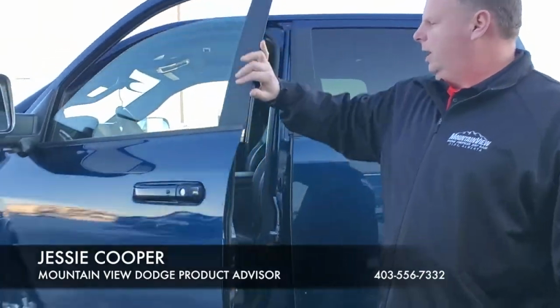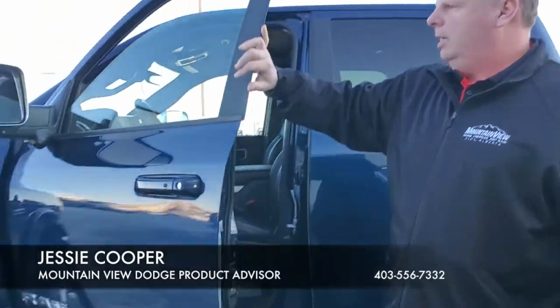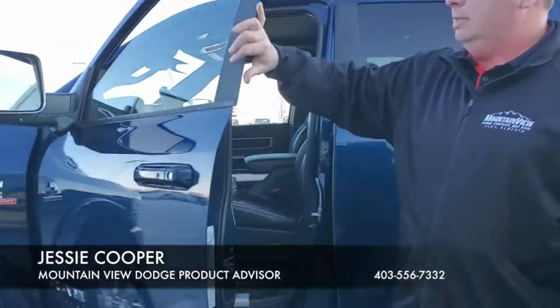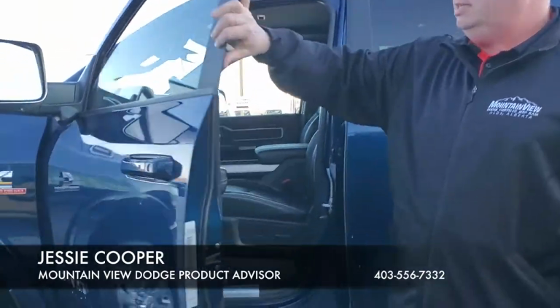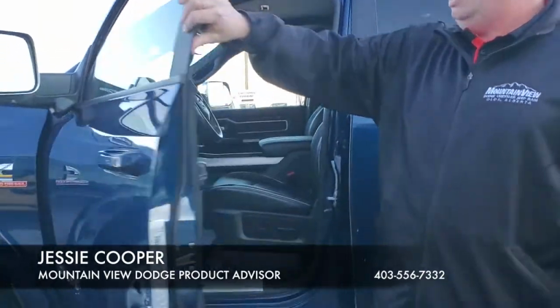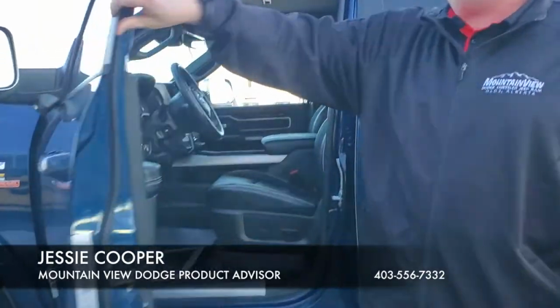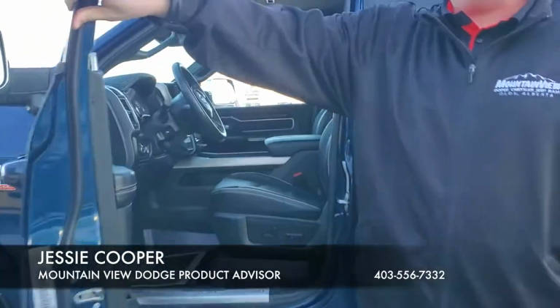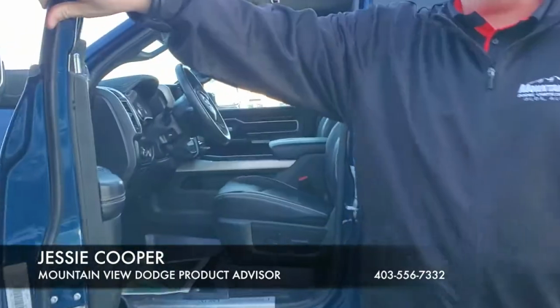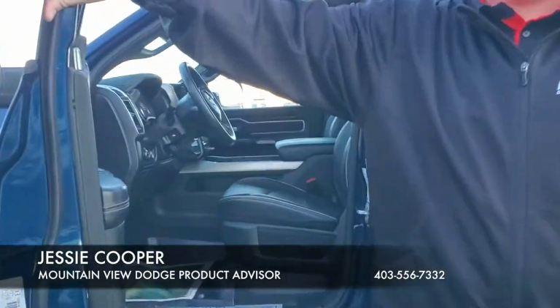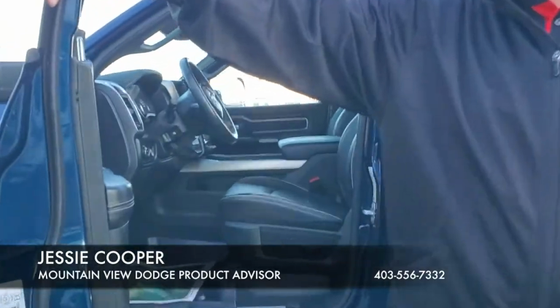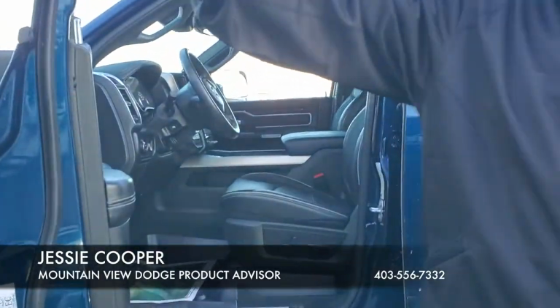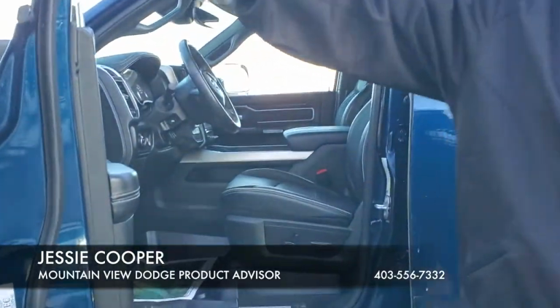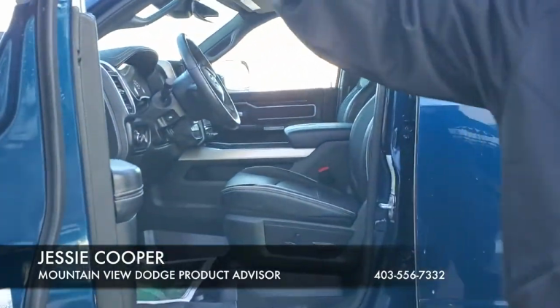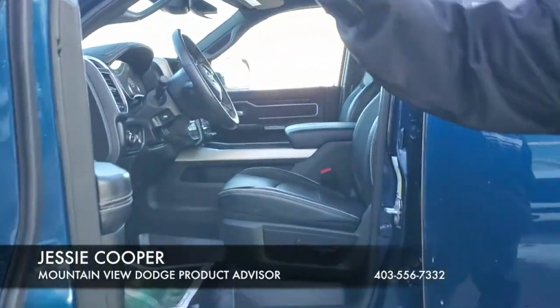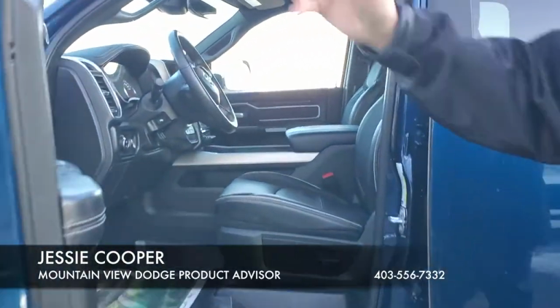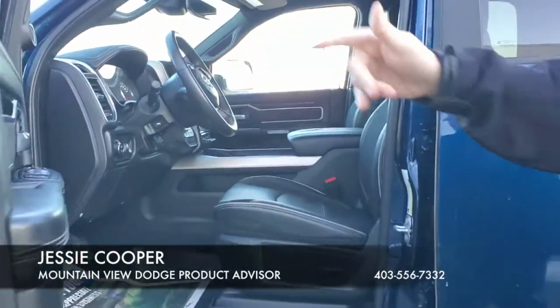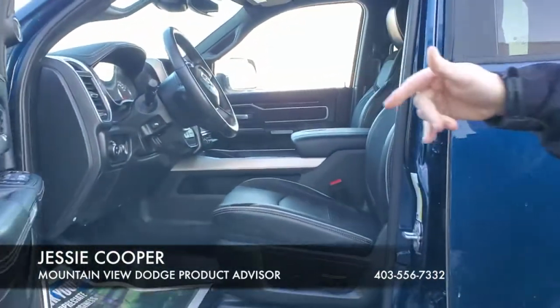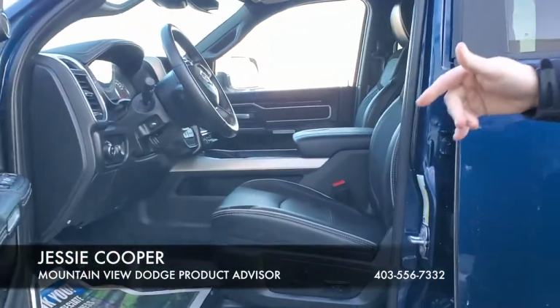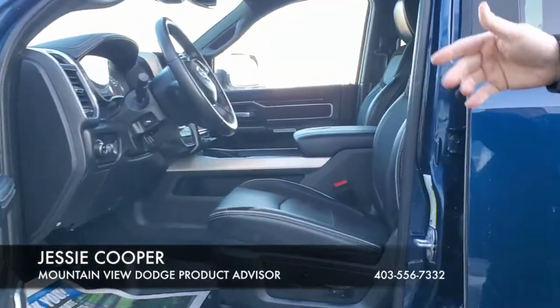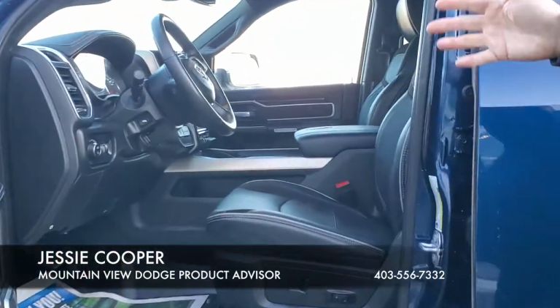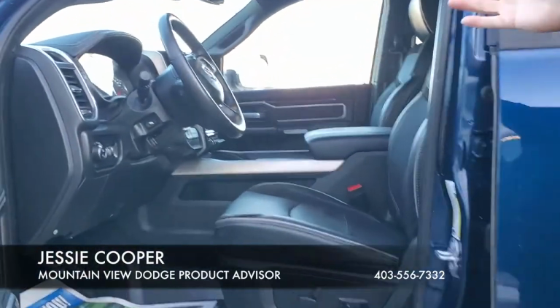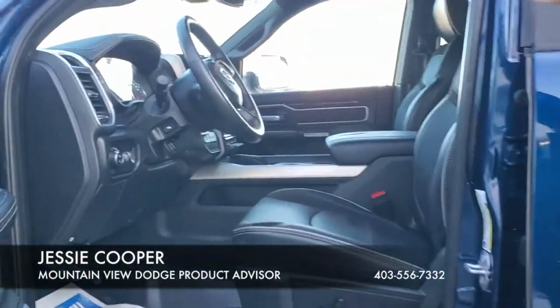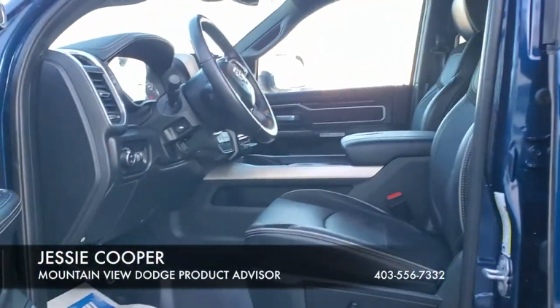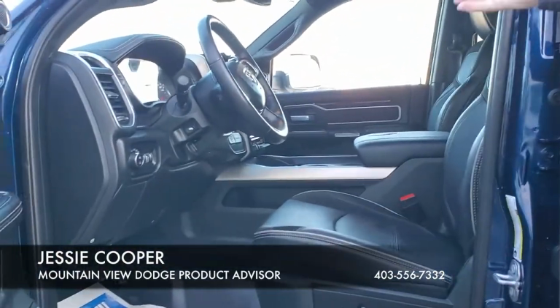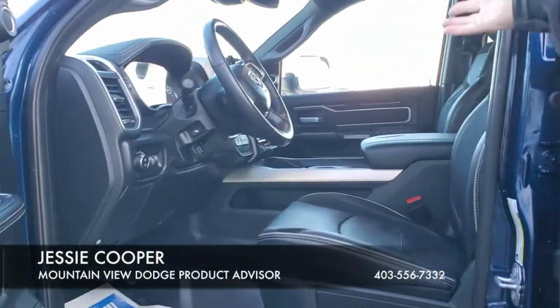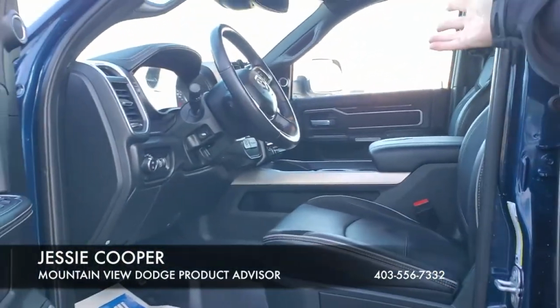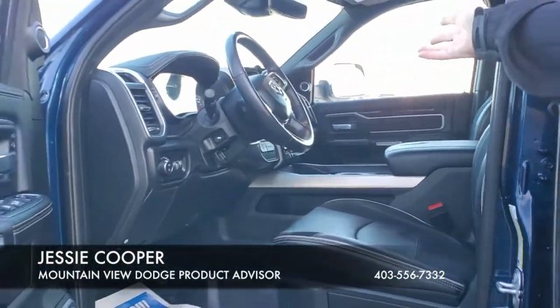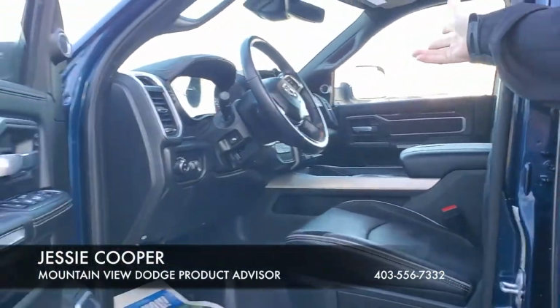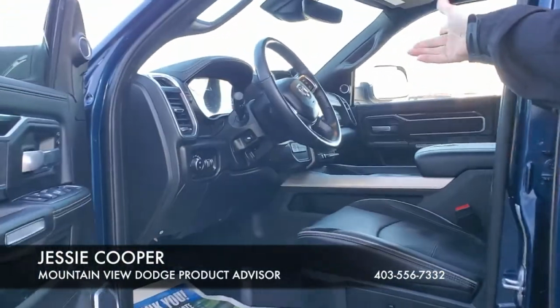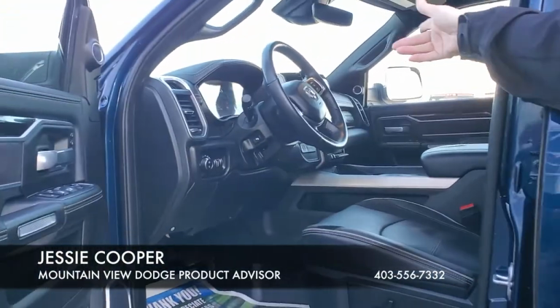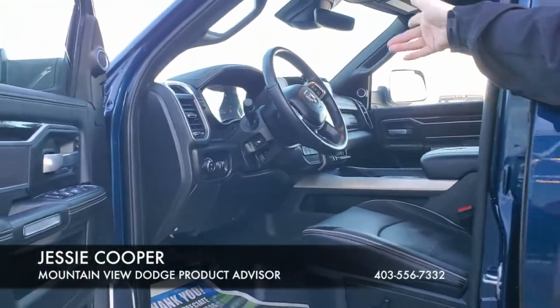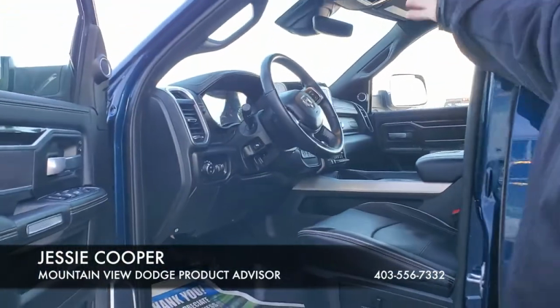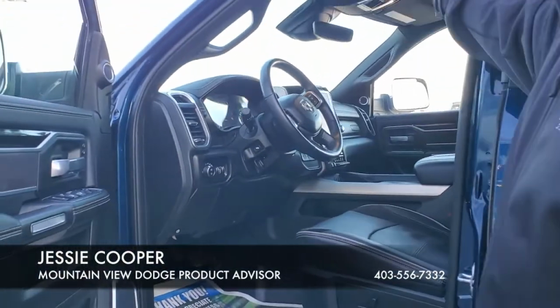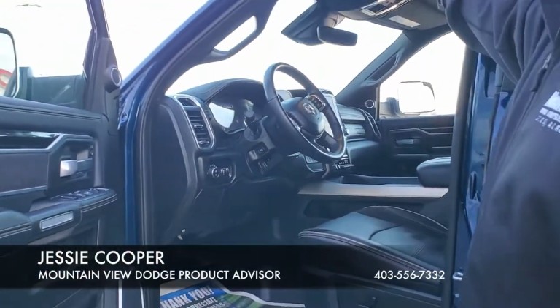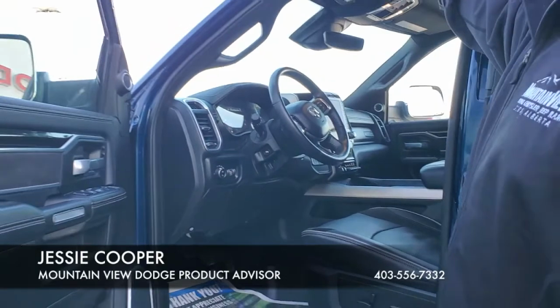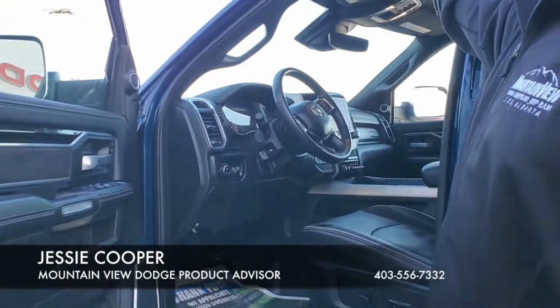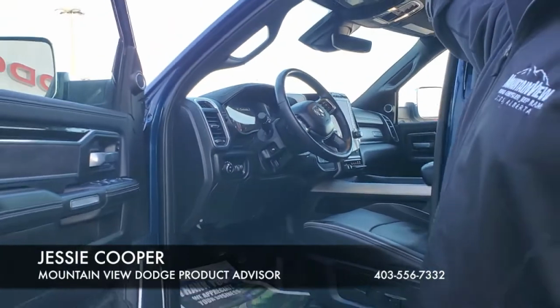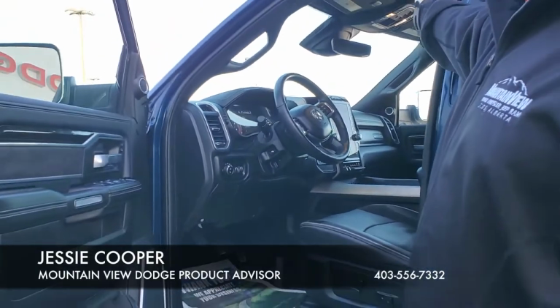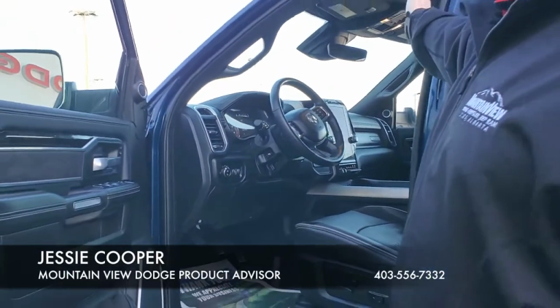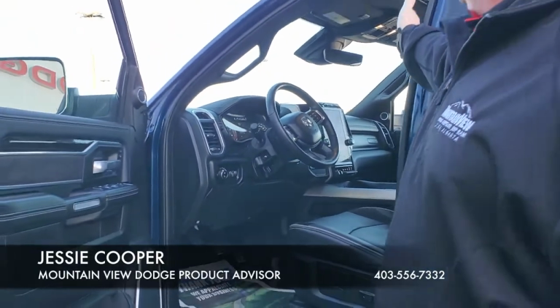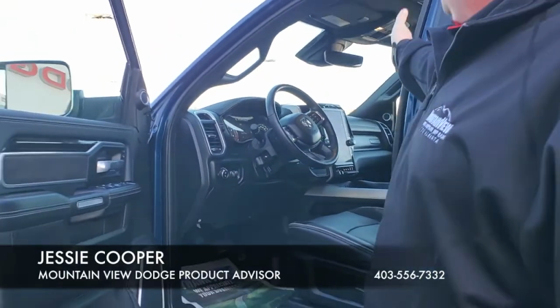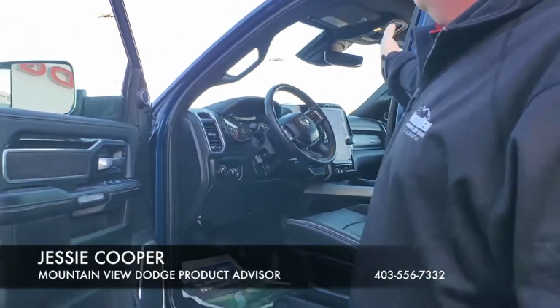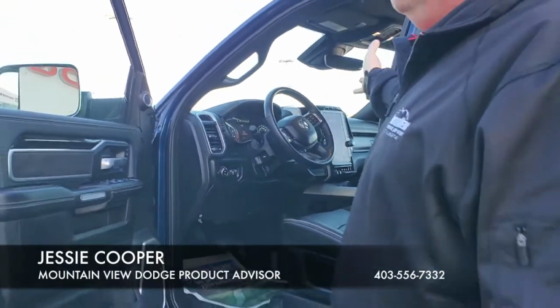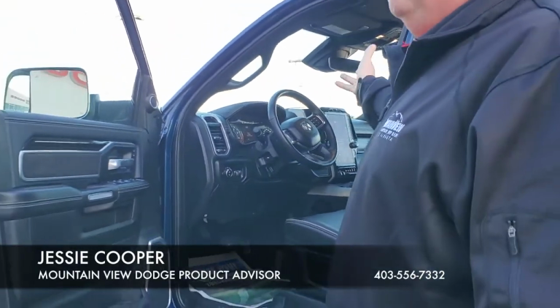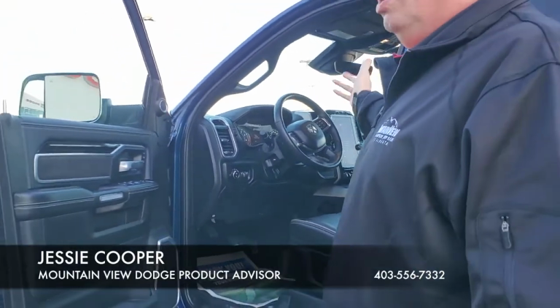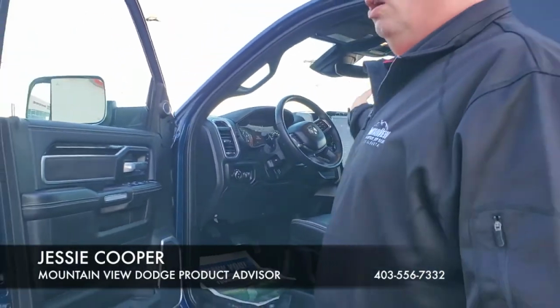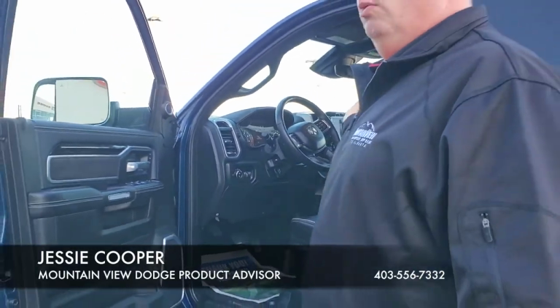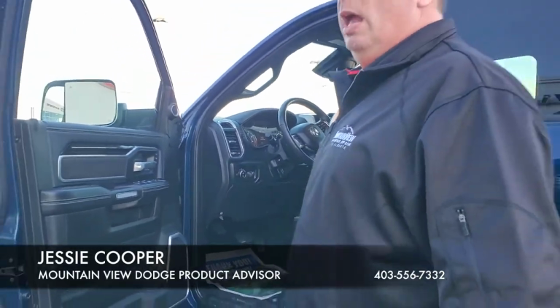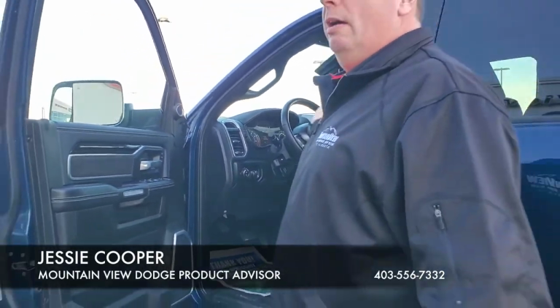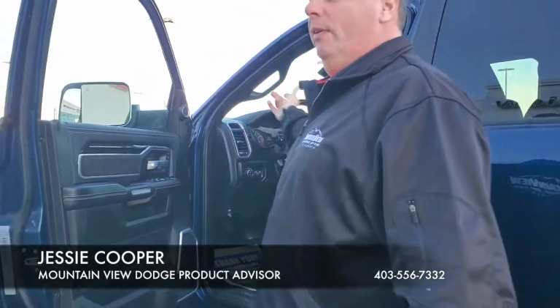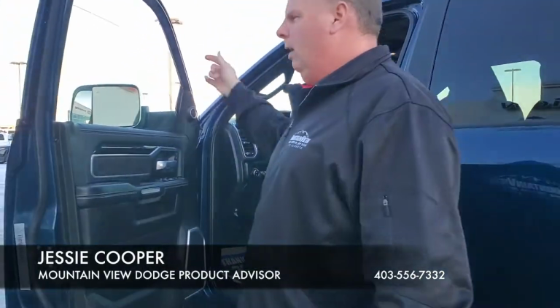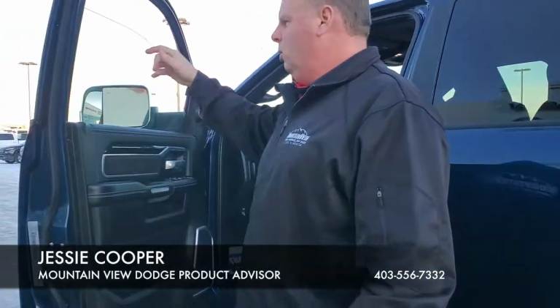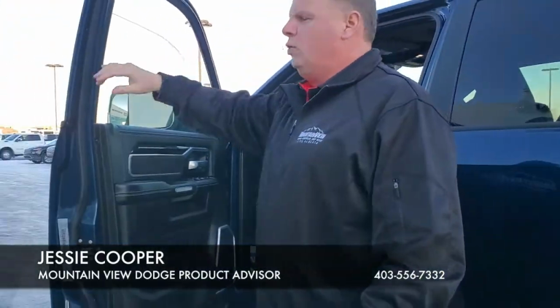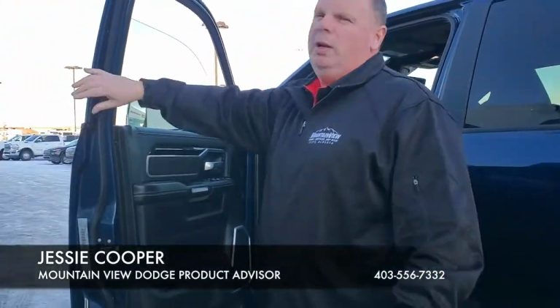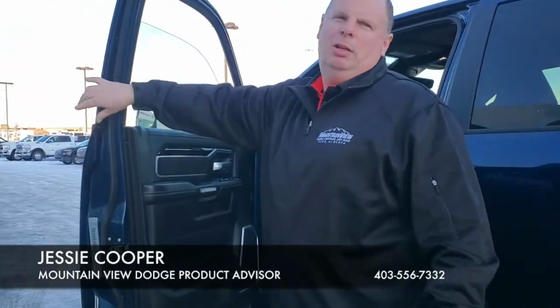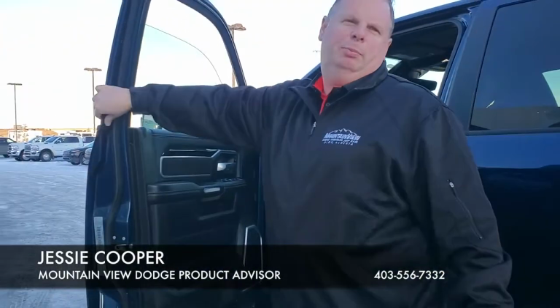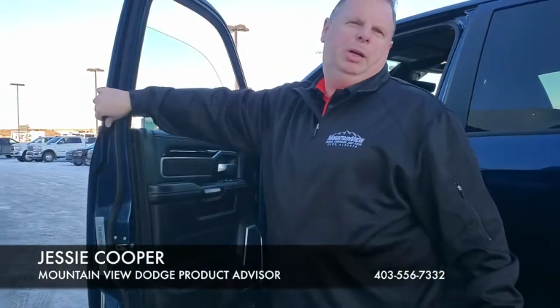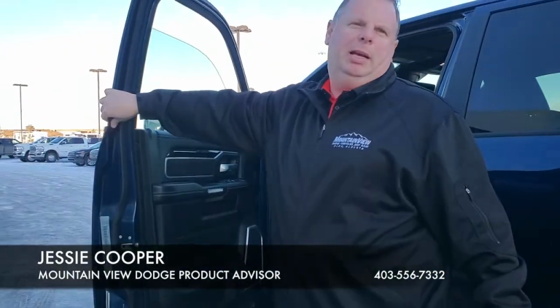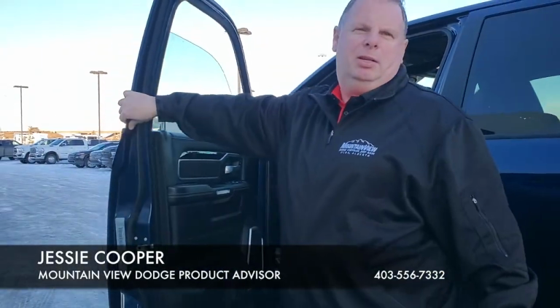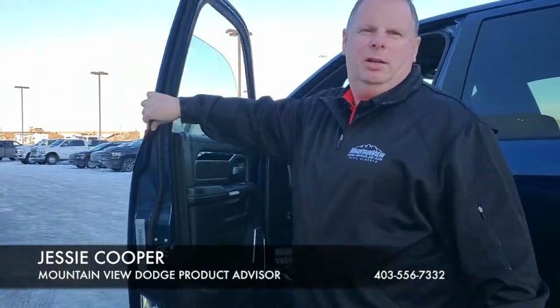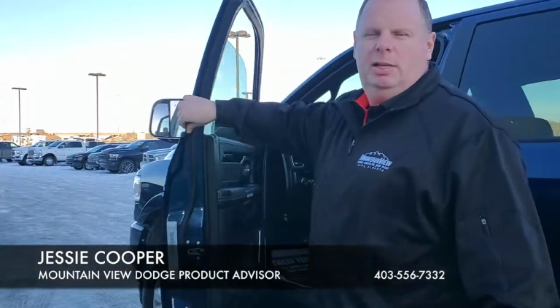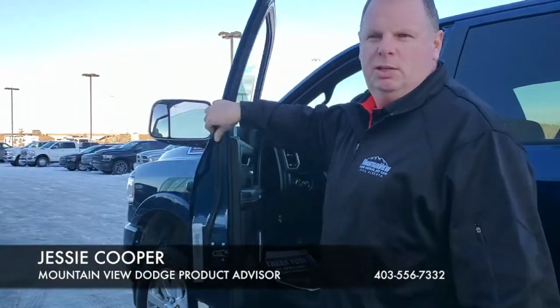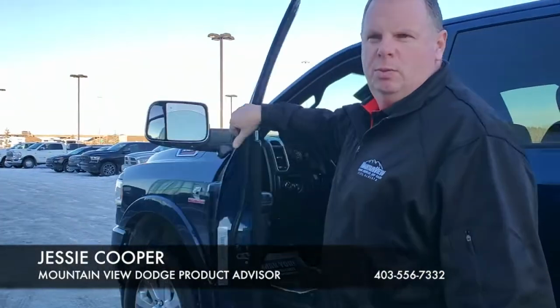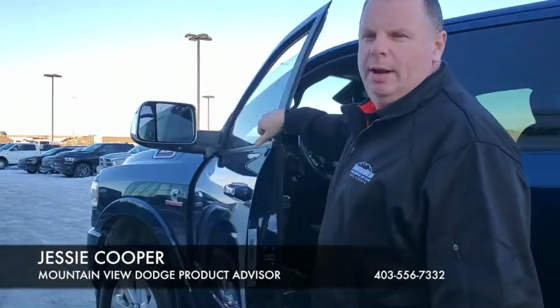Inside we have the Laramie trim package, so our 12 inch screen, power sunroof, and we have air trailer brakes on this one.